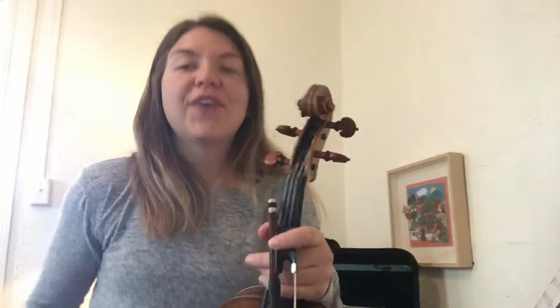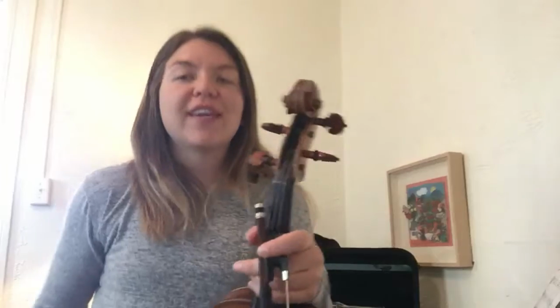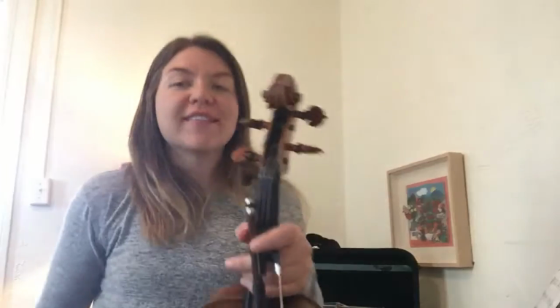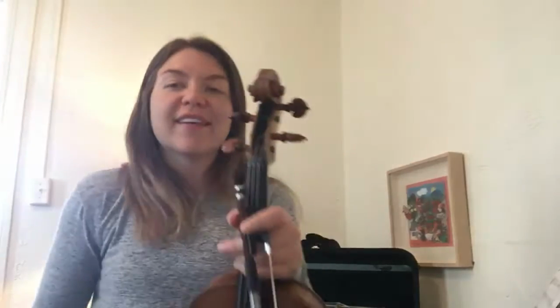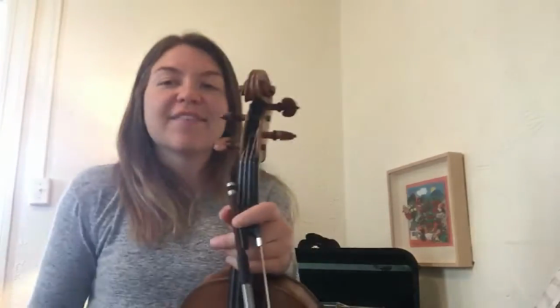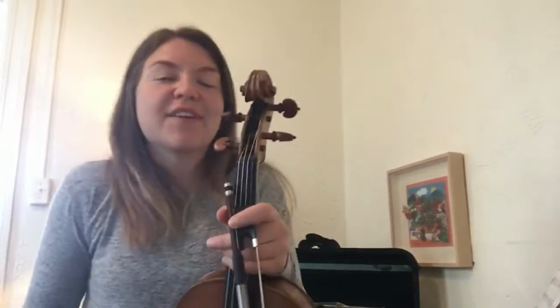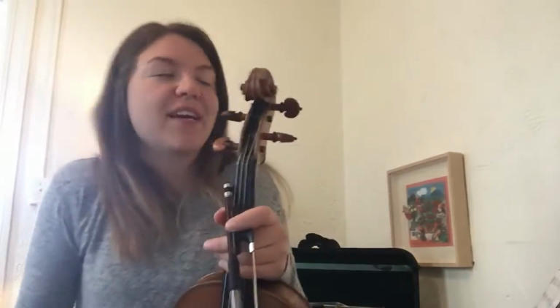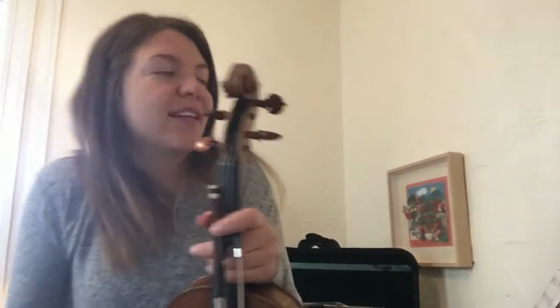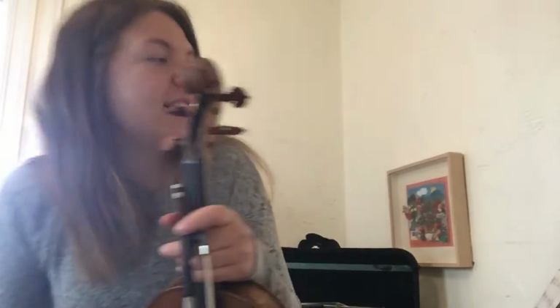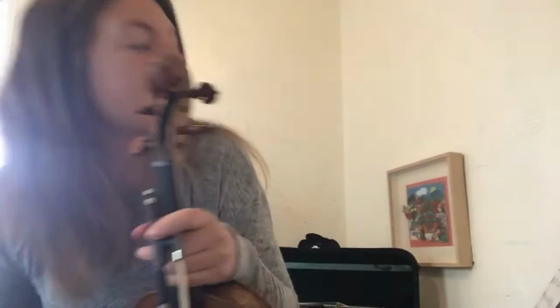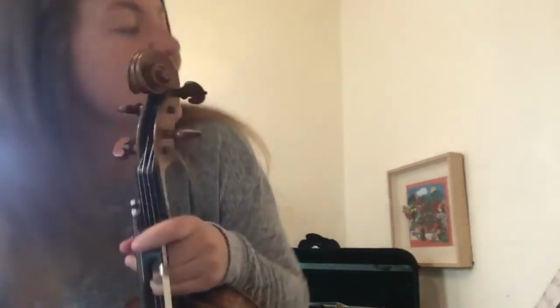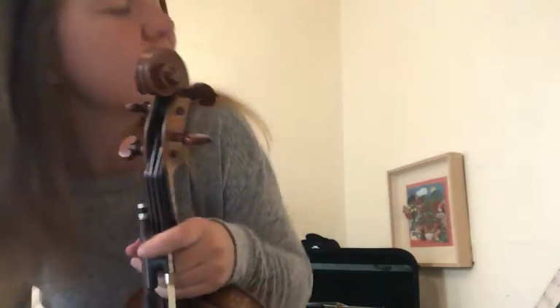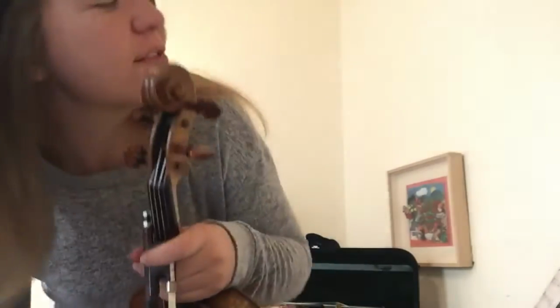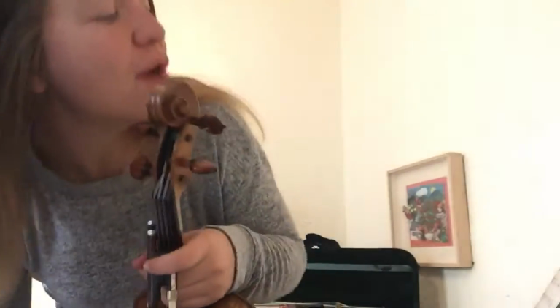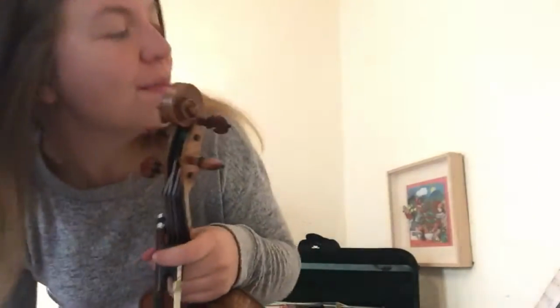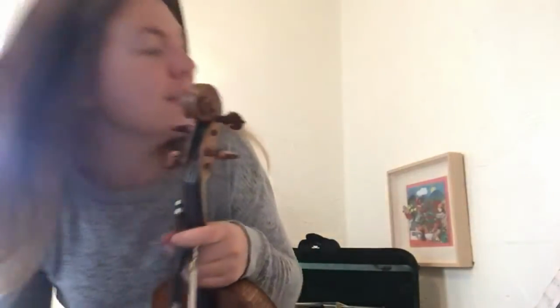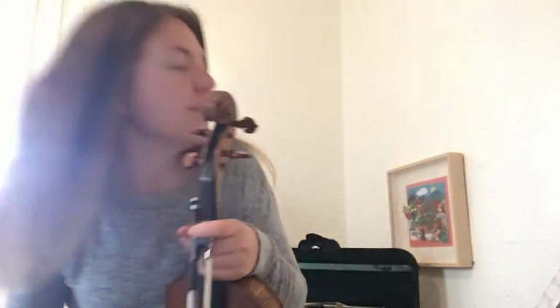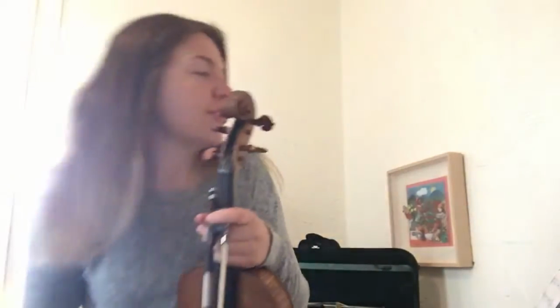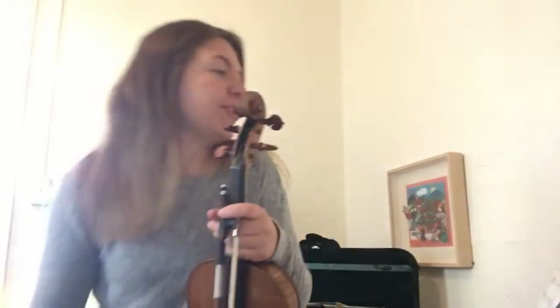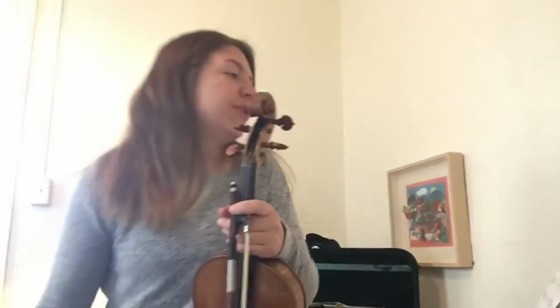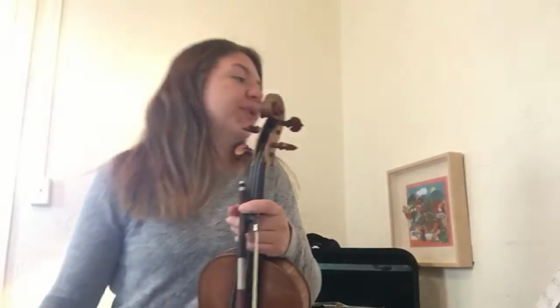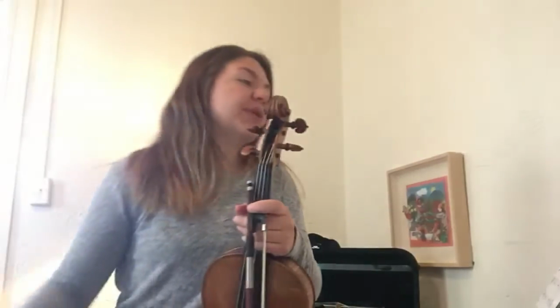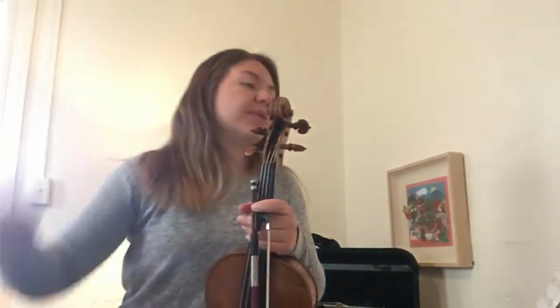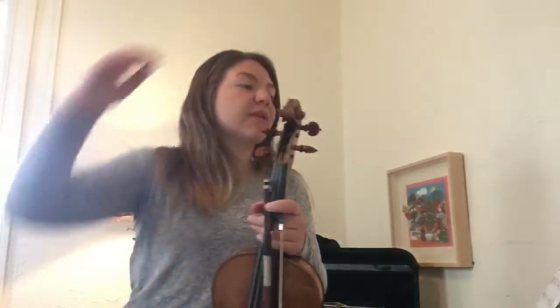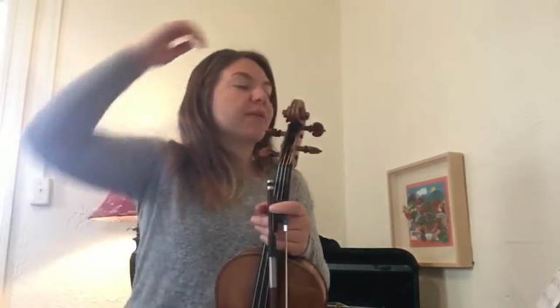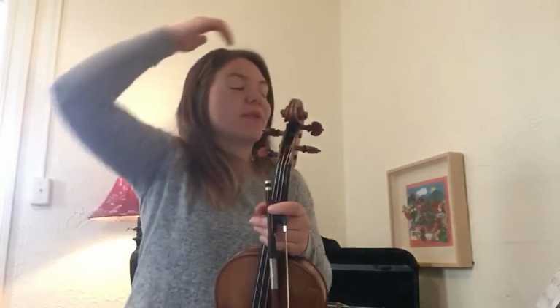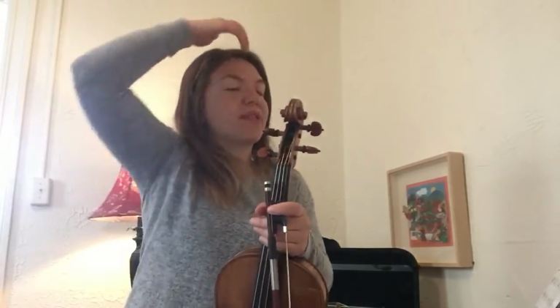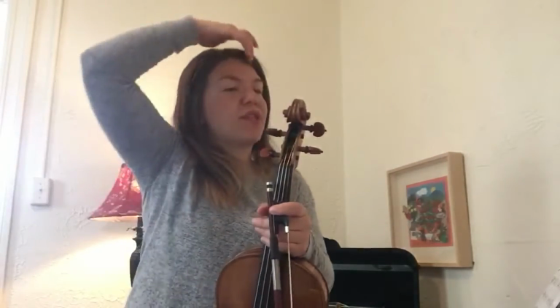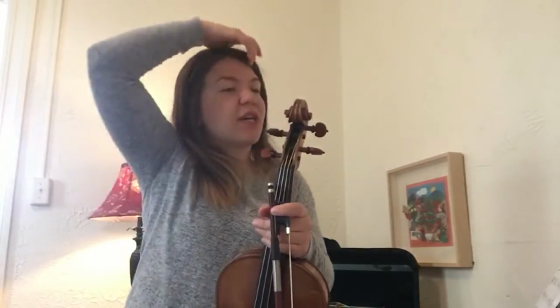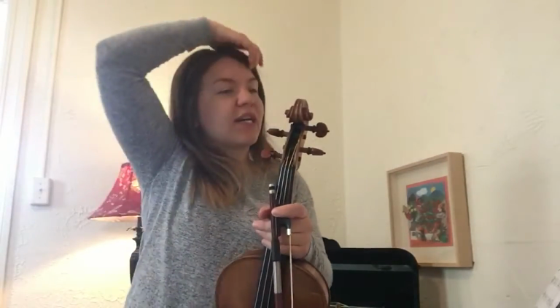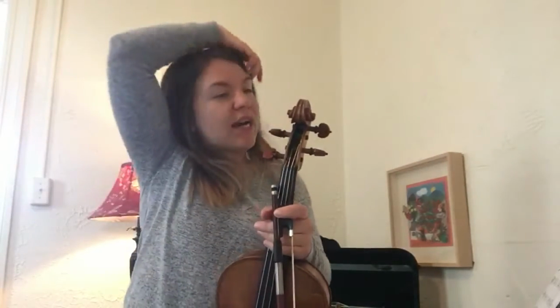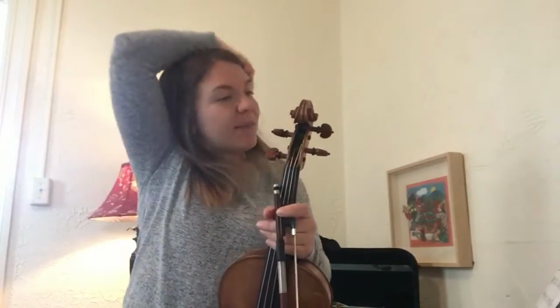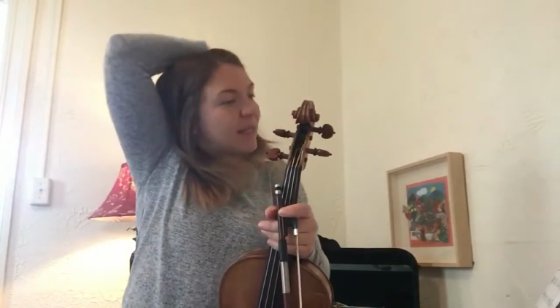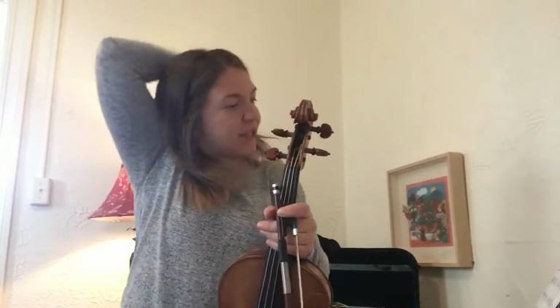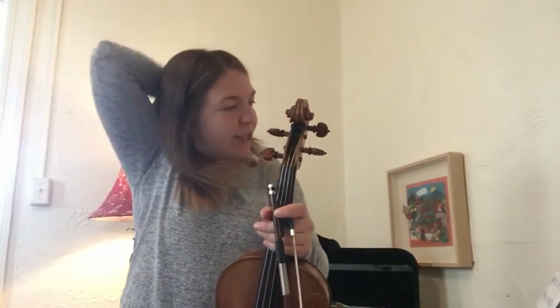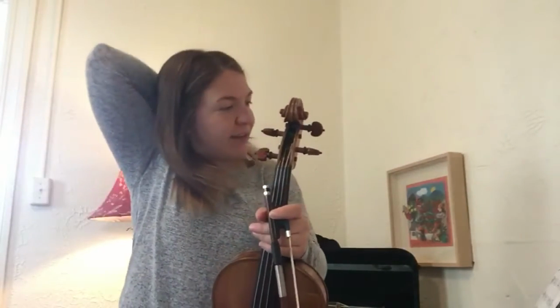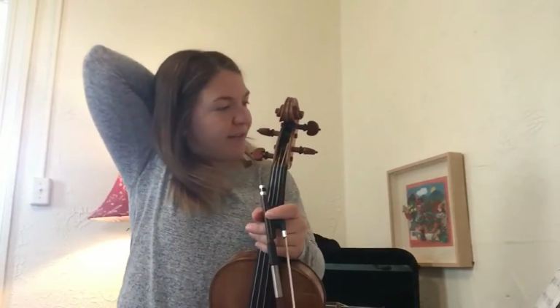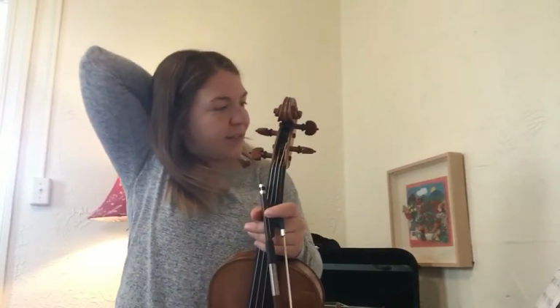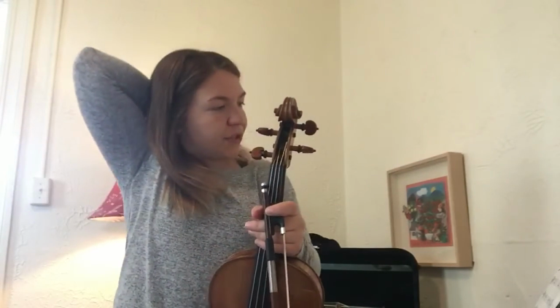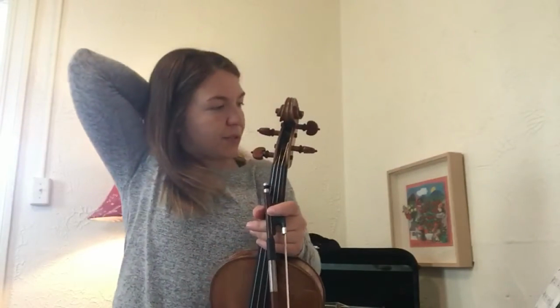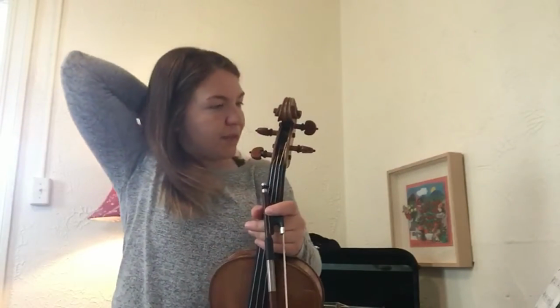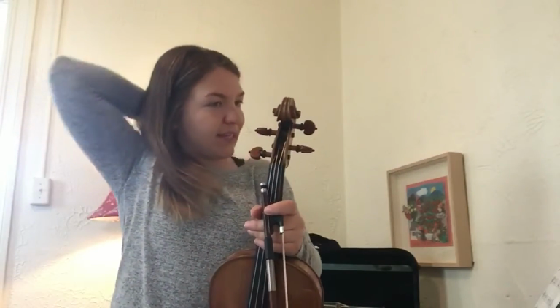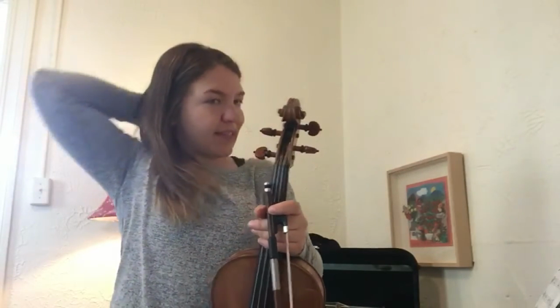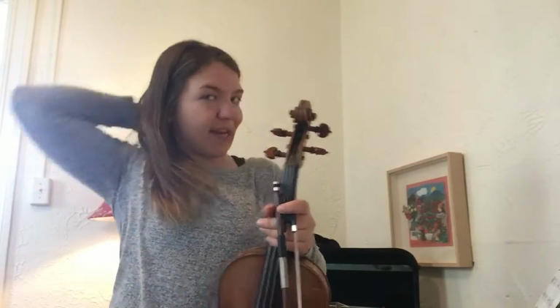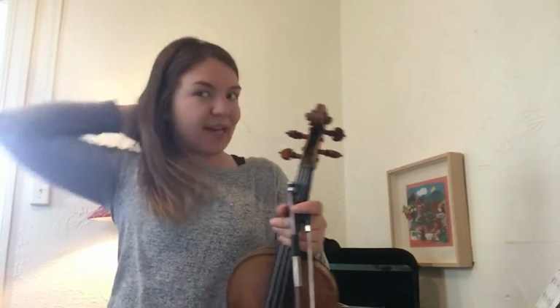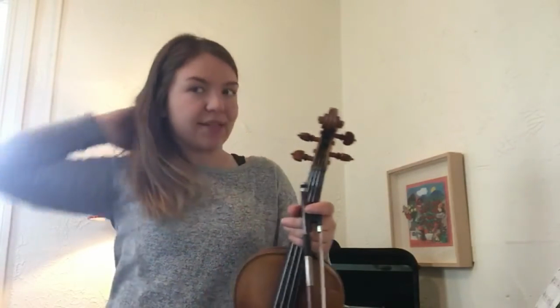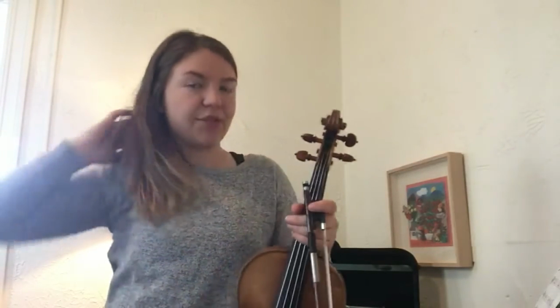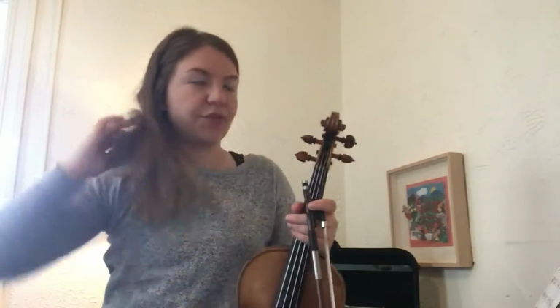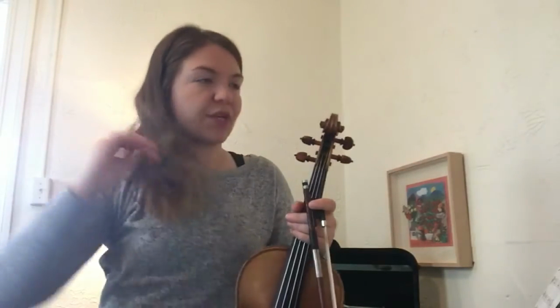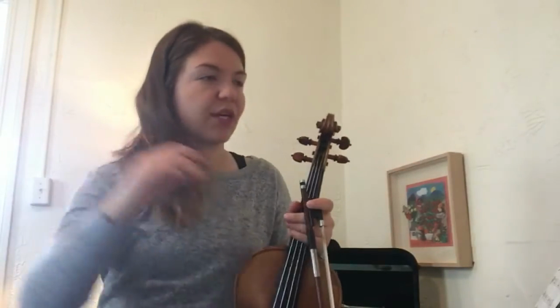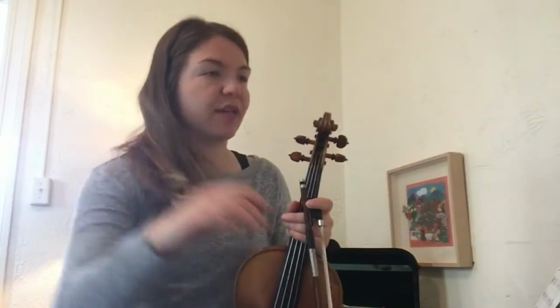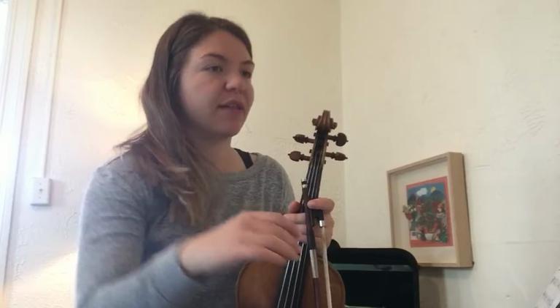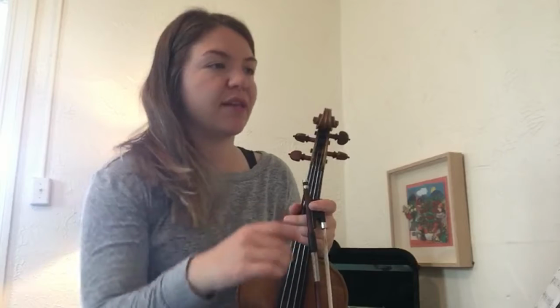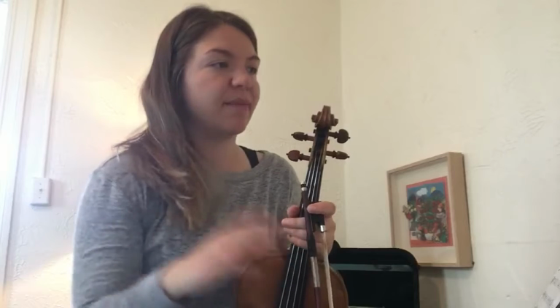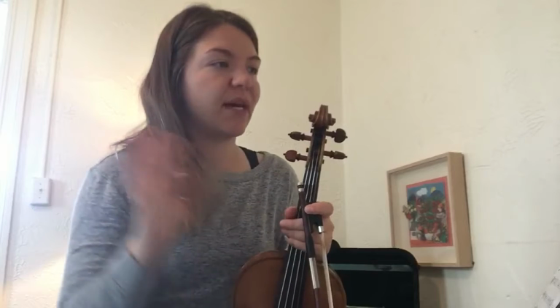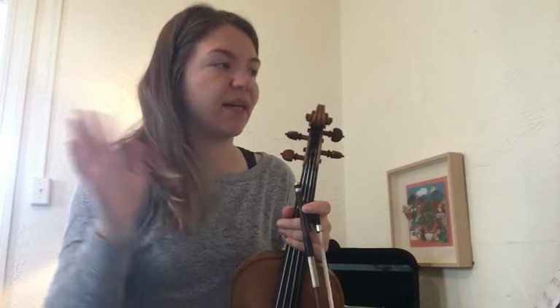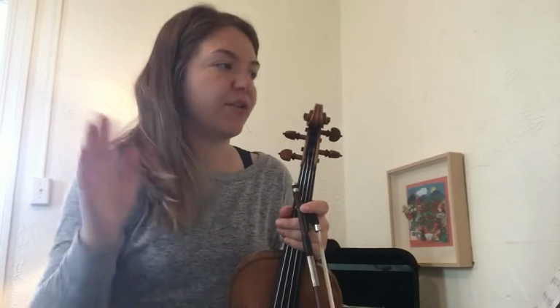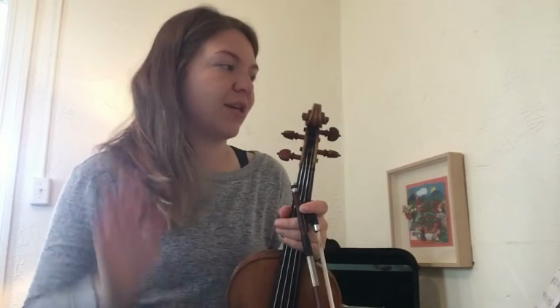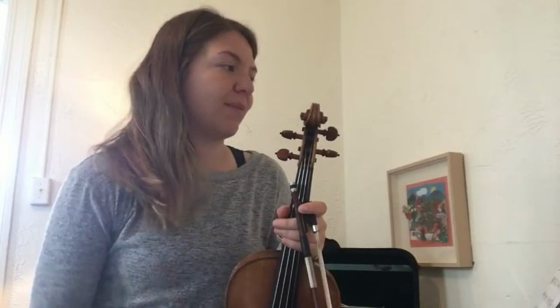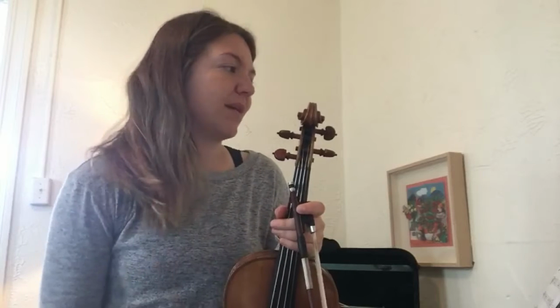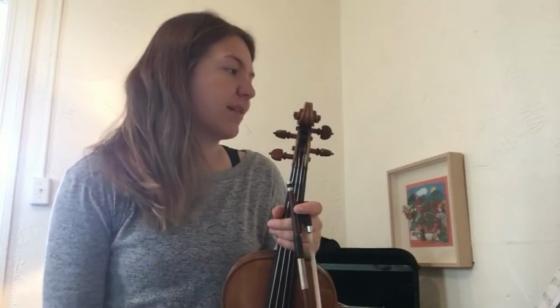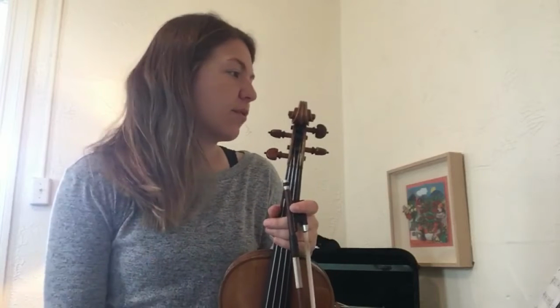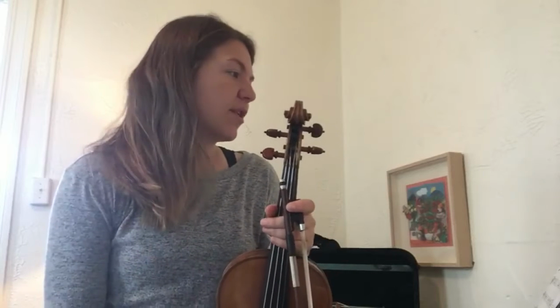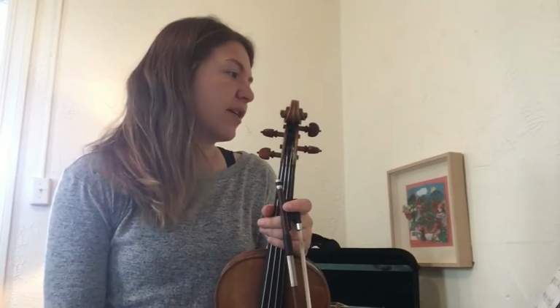Okay, second violins, installment two. We are starting on measure 11 just because I had to turn the page in my score.